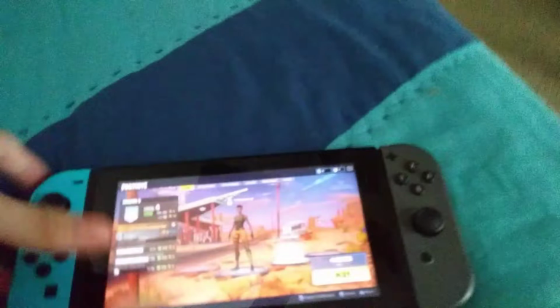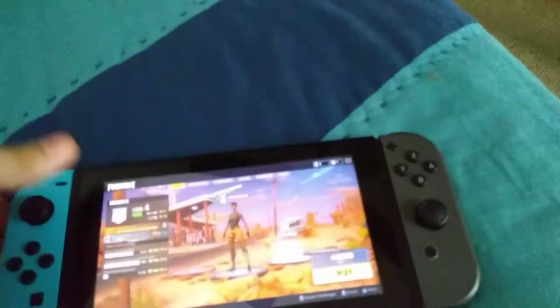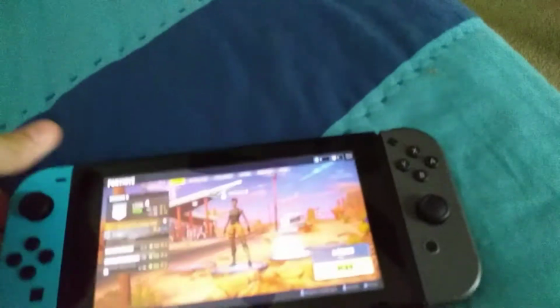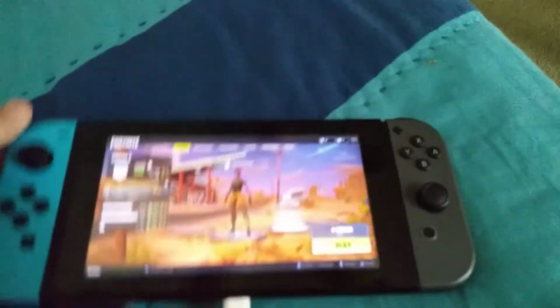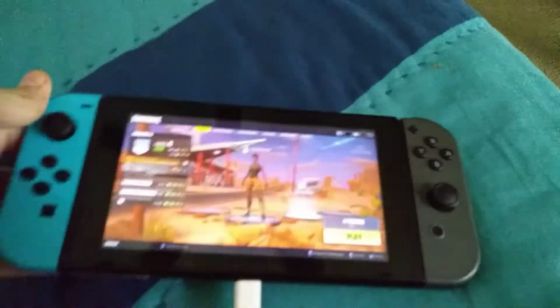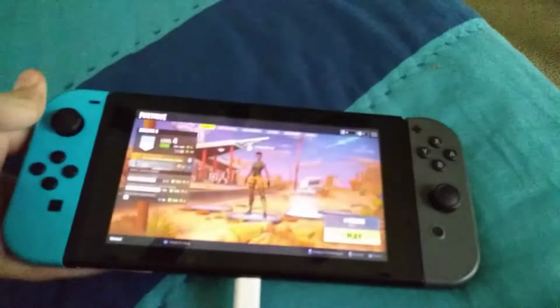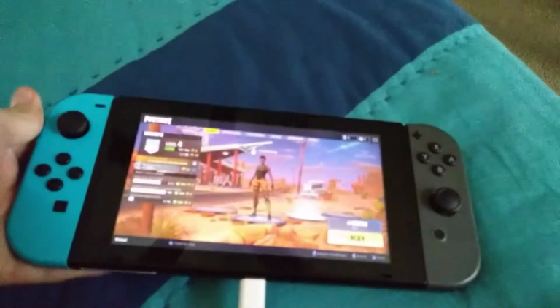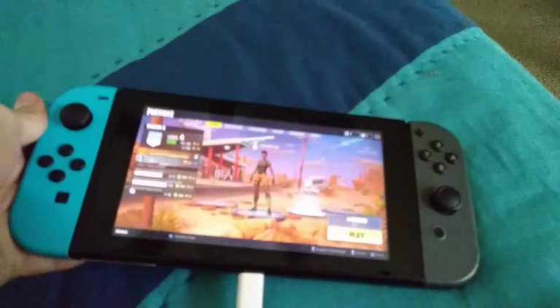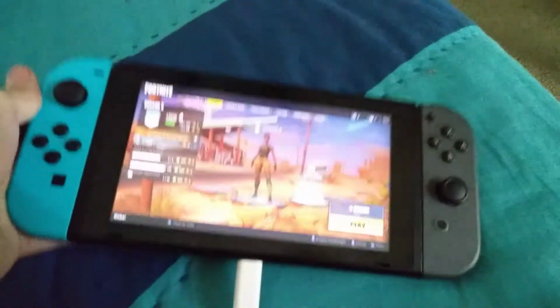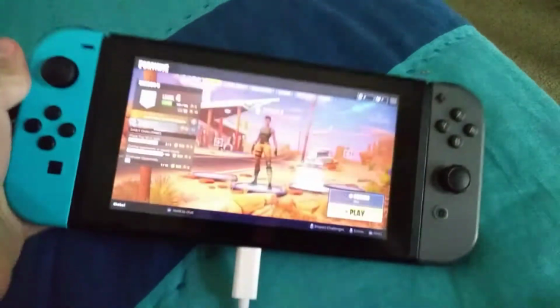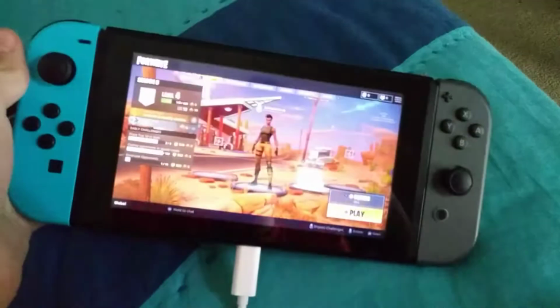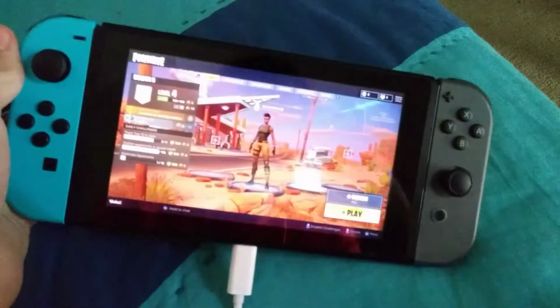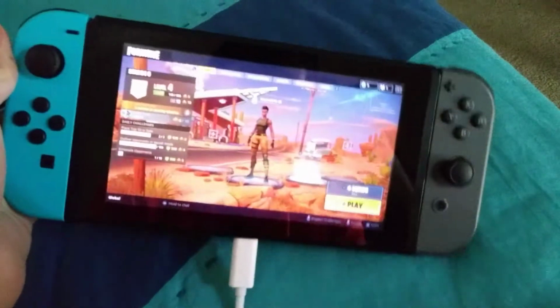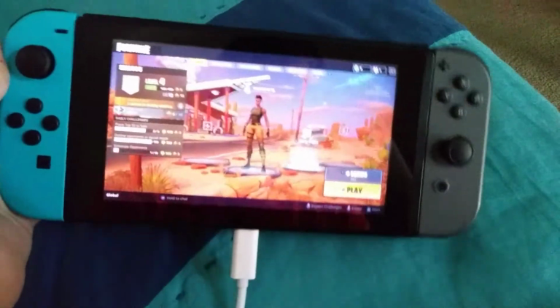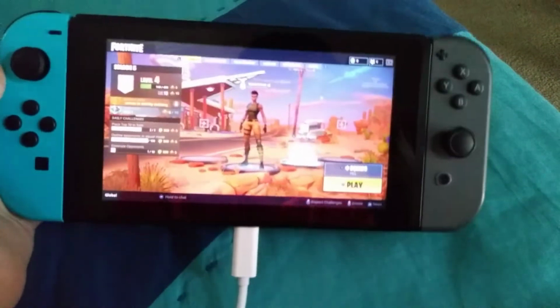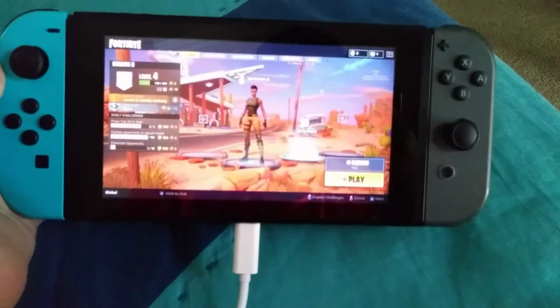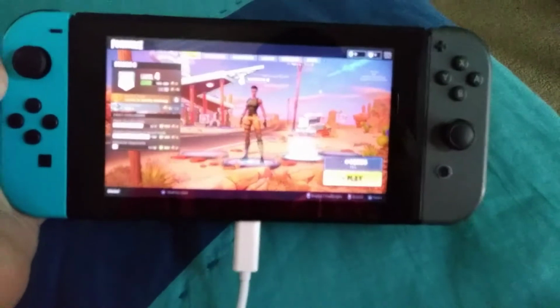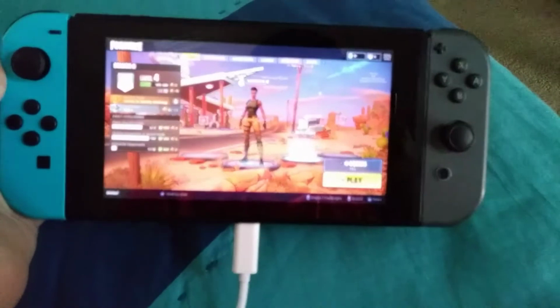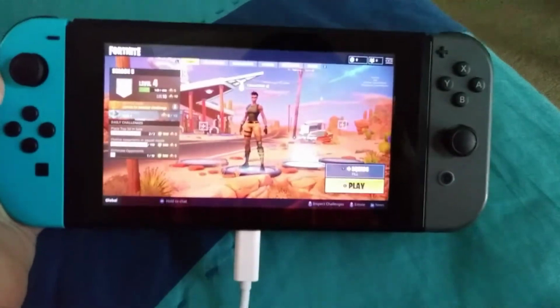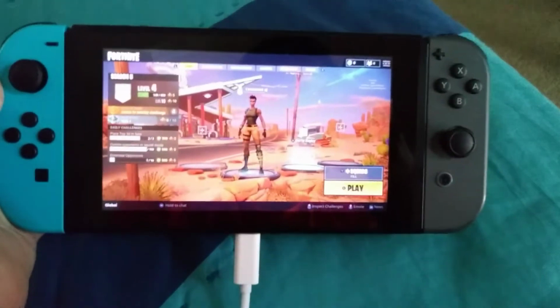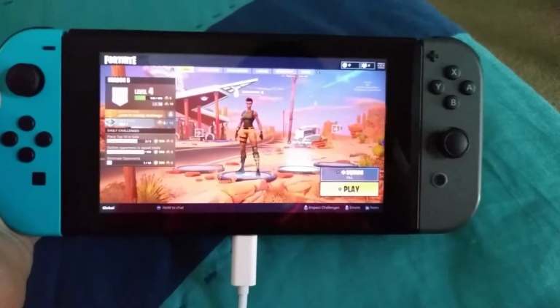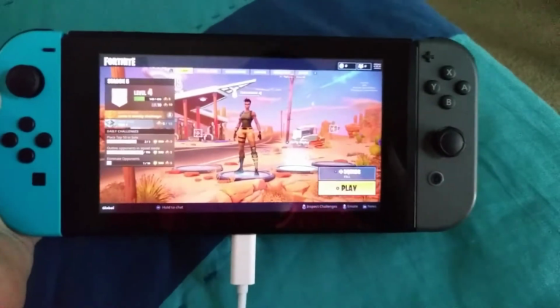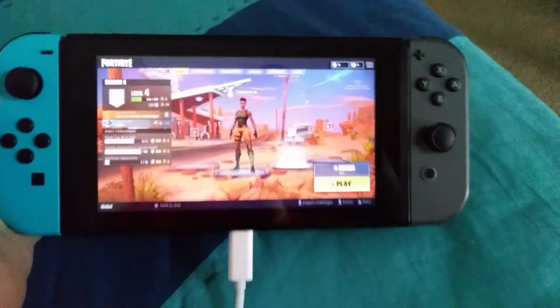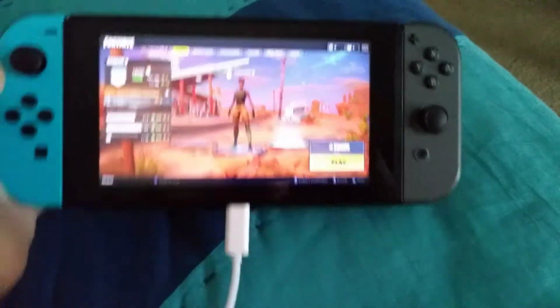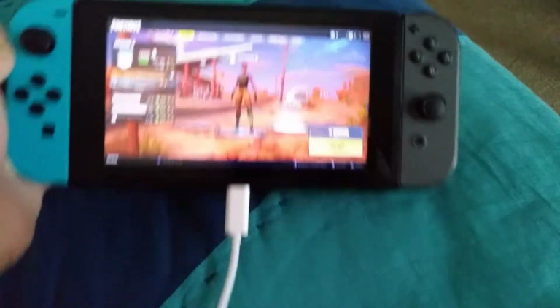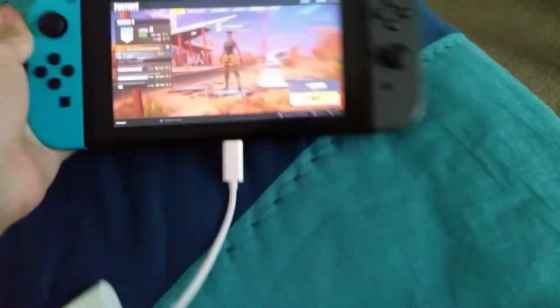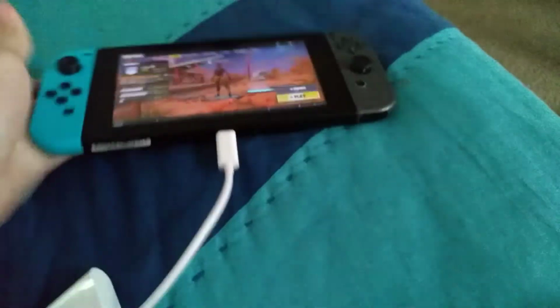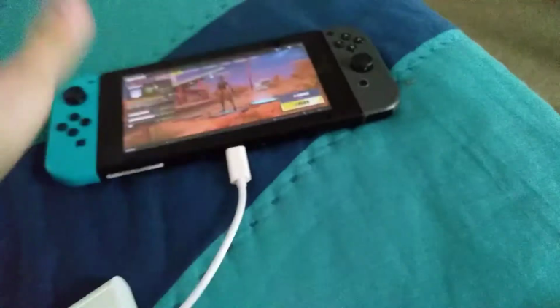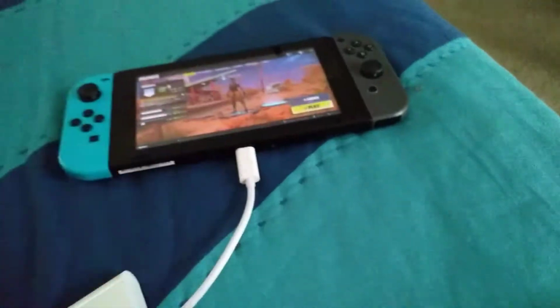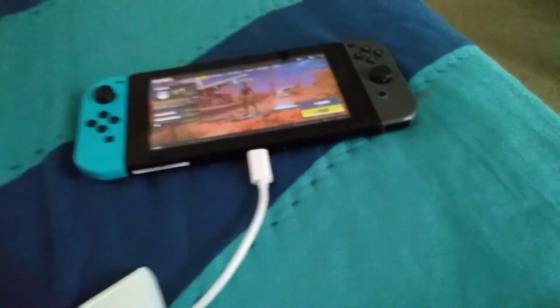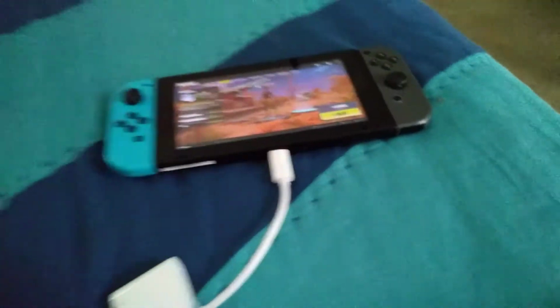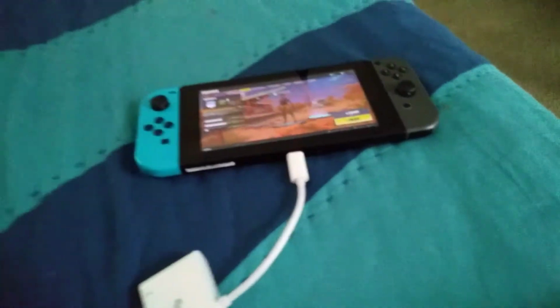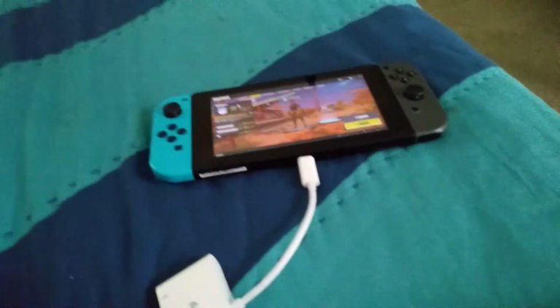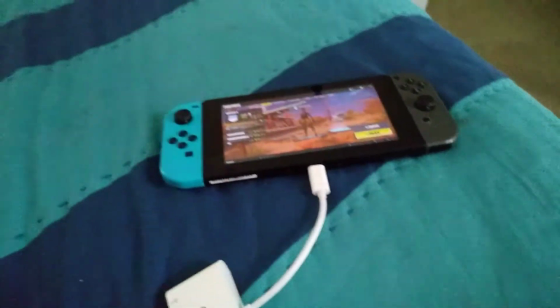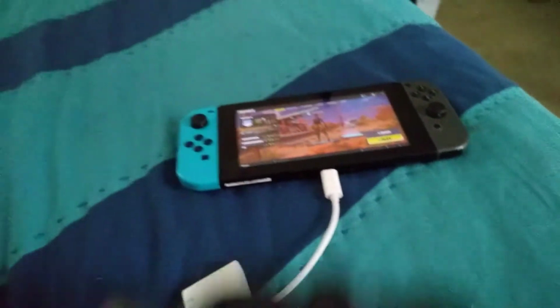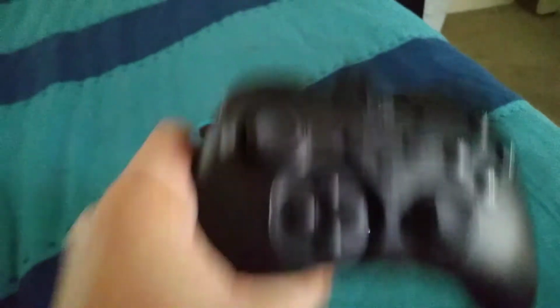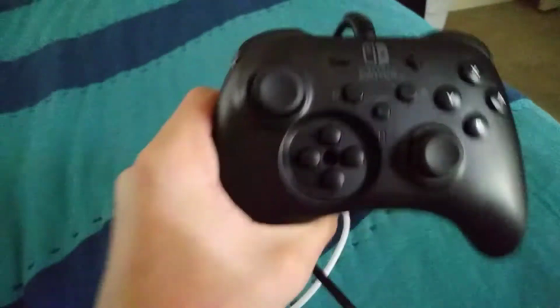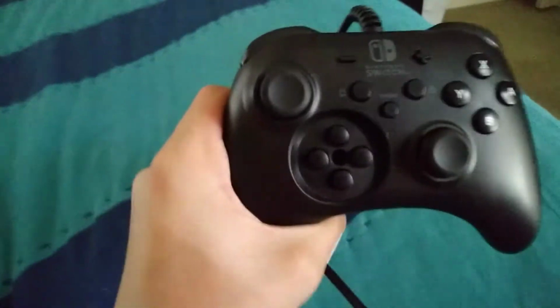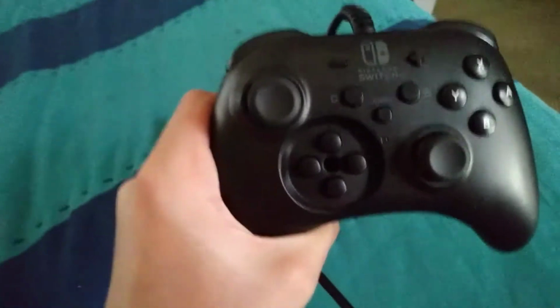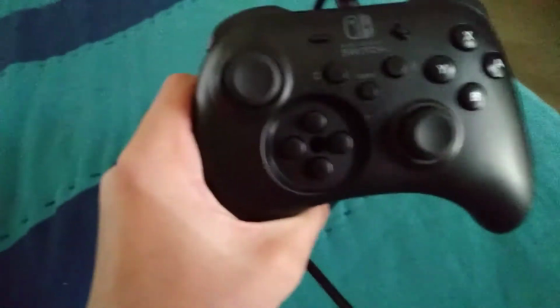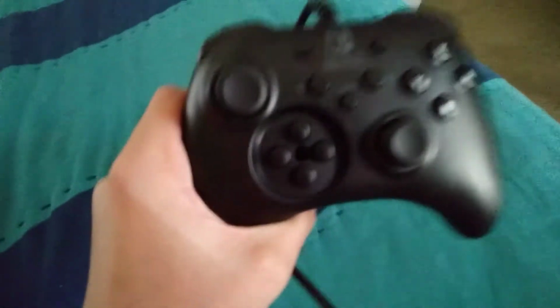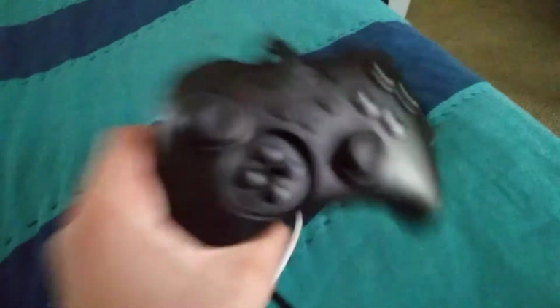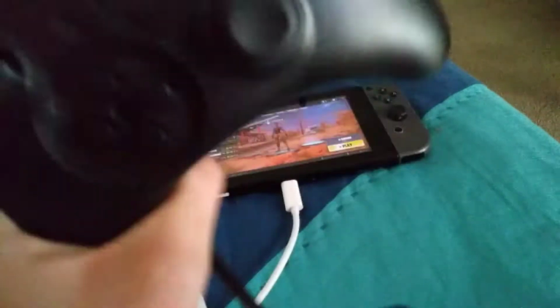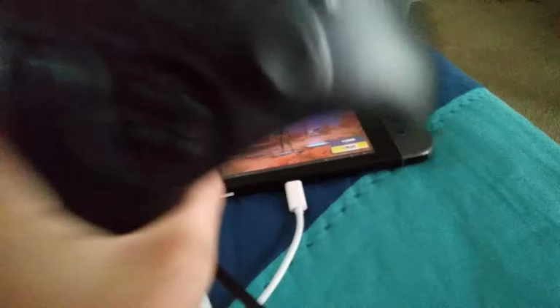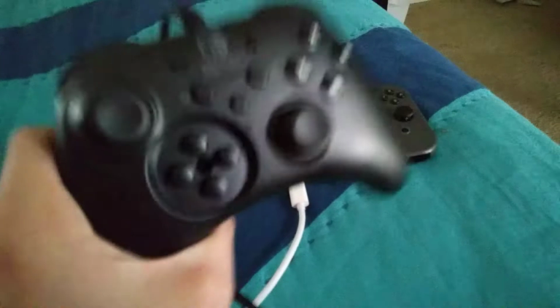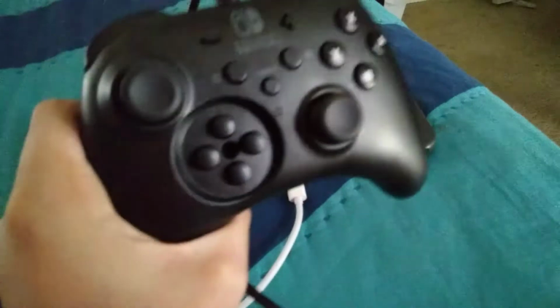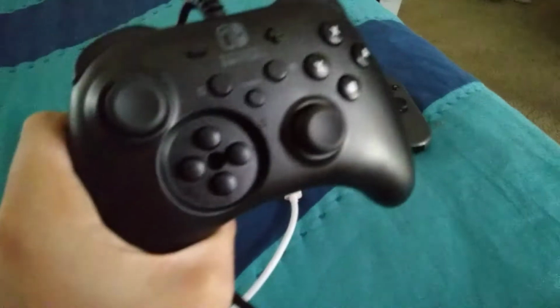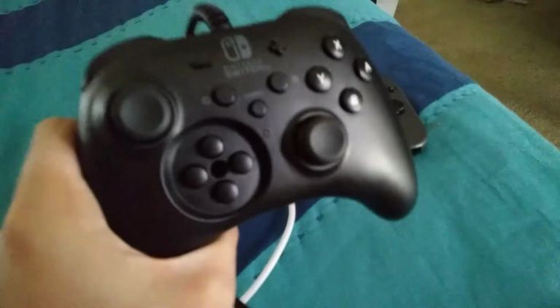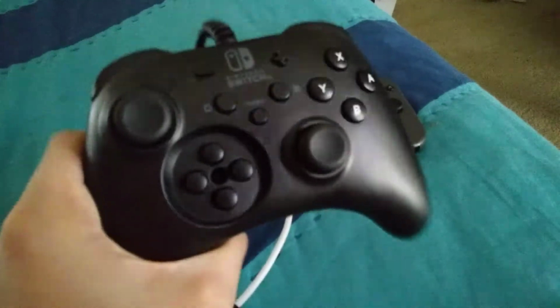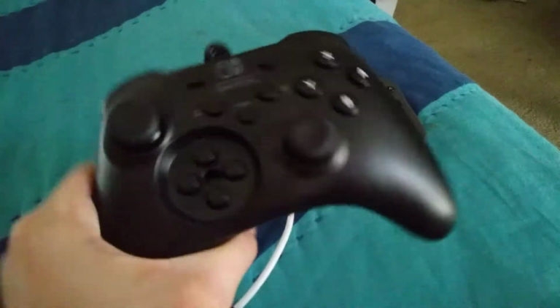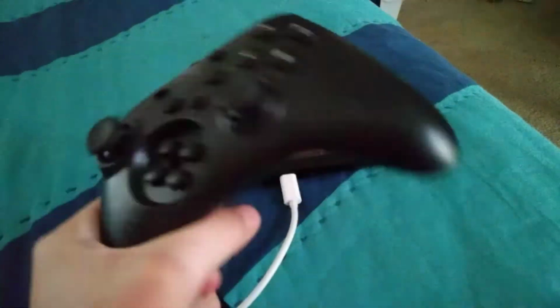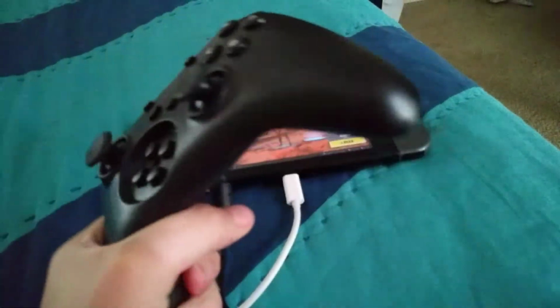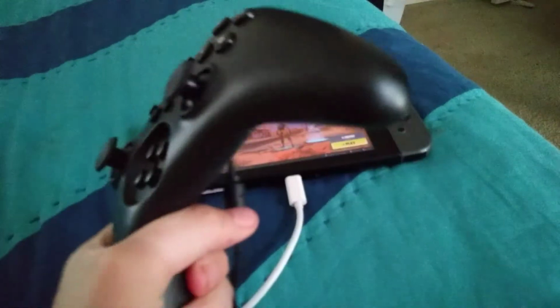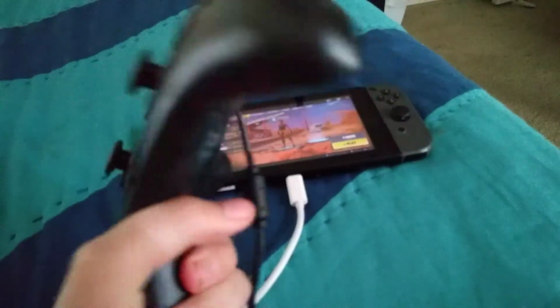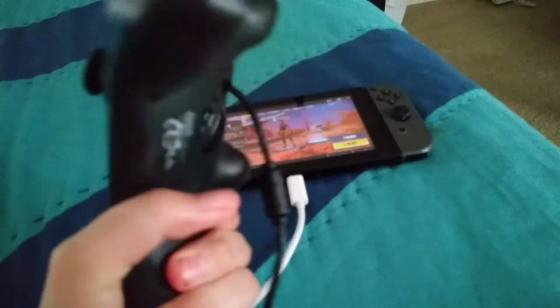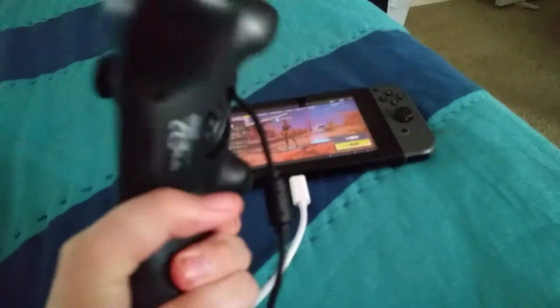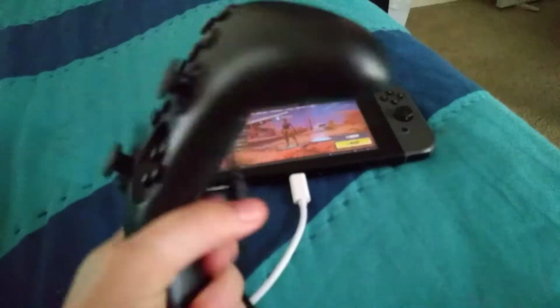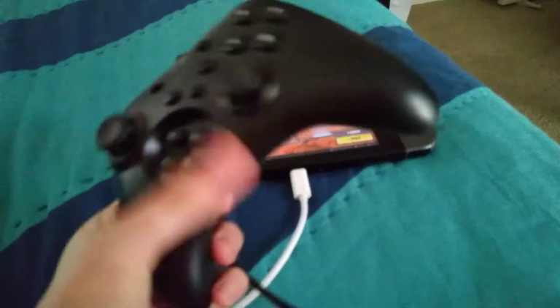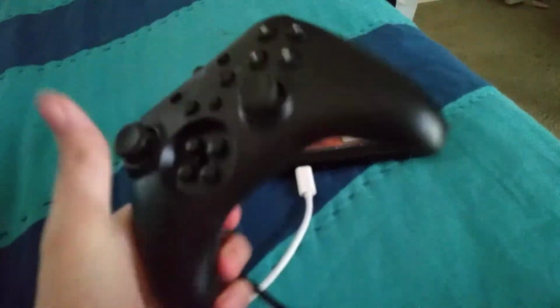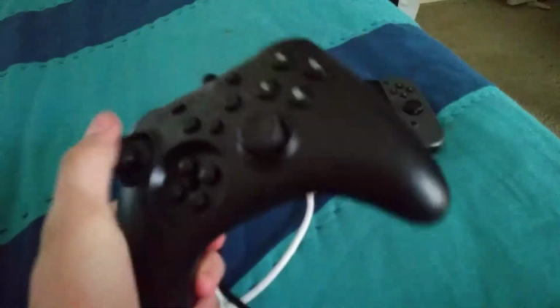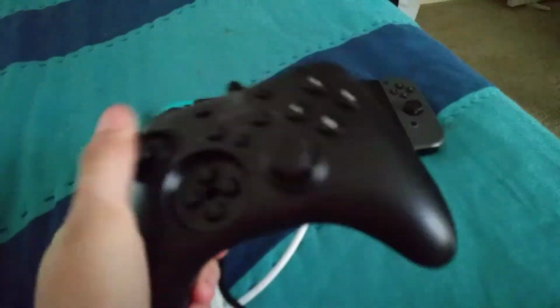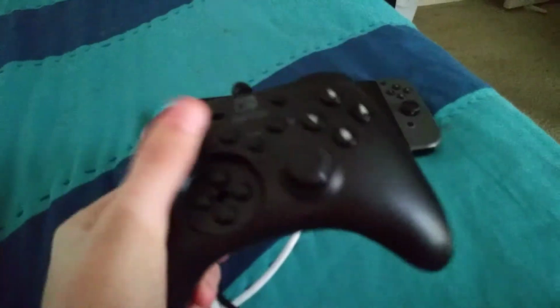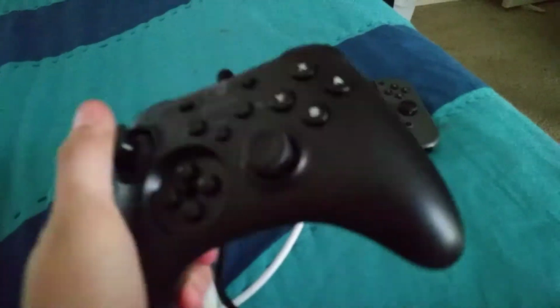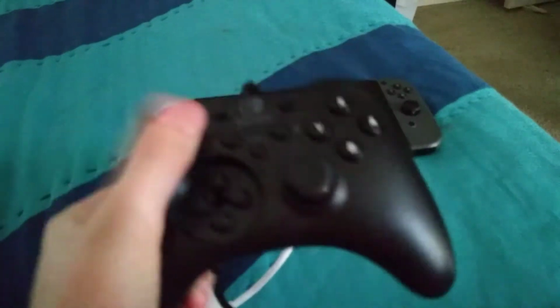Today, I'm going to show you how to use a Pro Controller. Pro Controllers are really good.